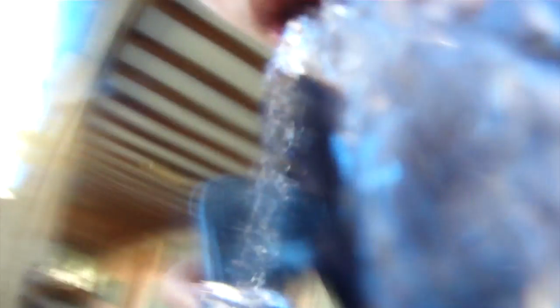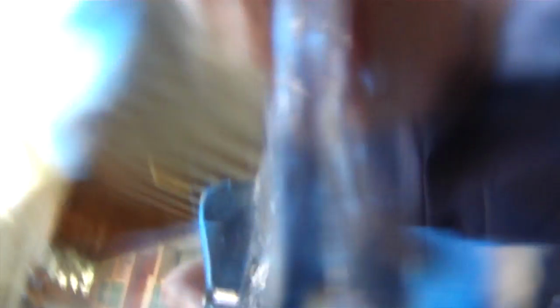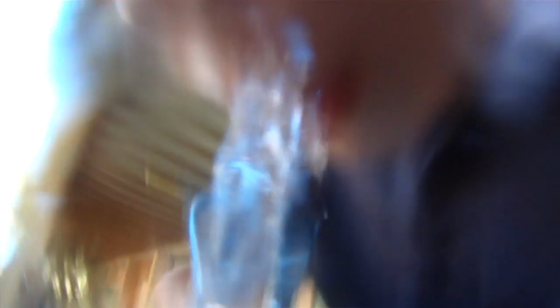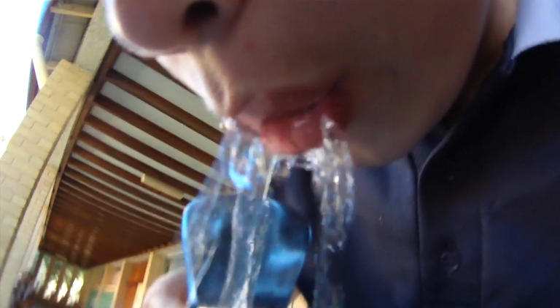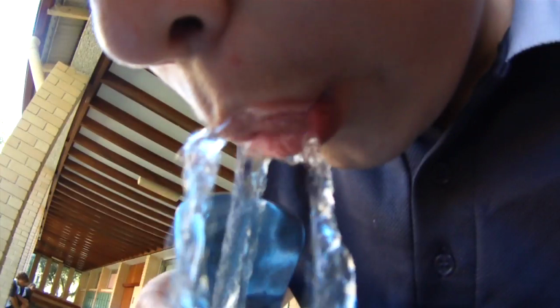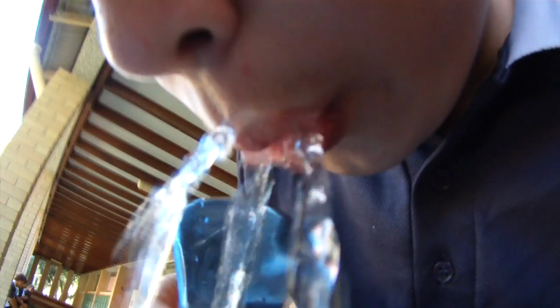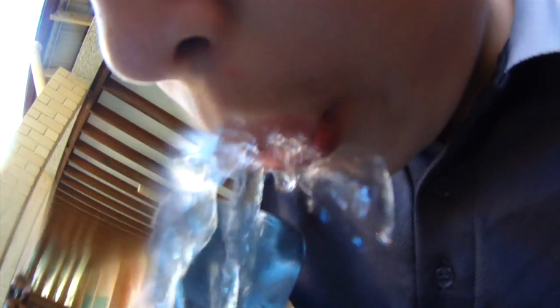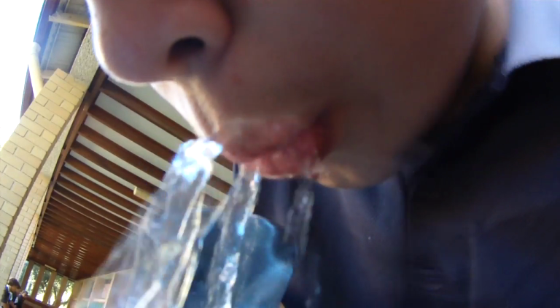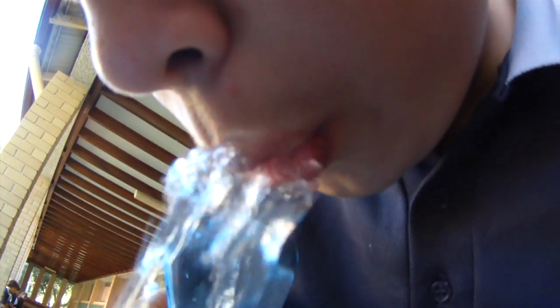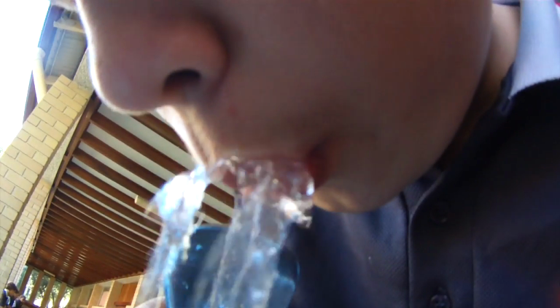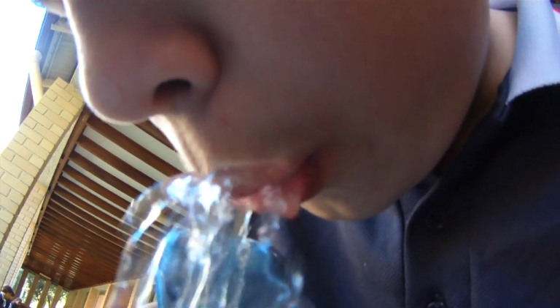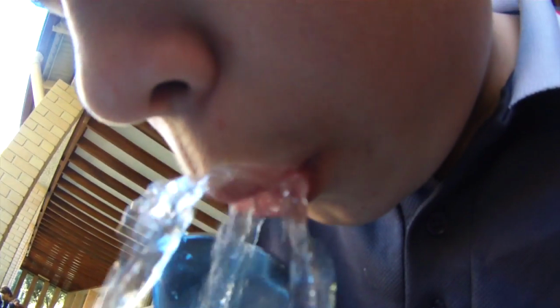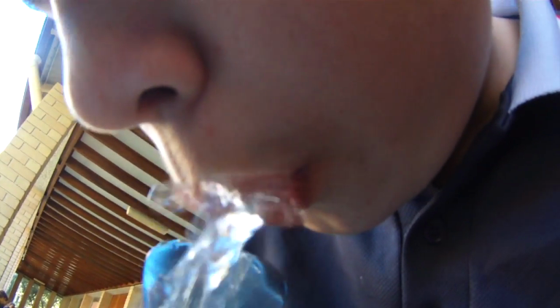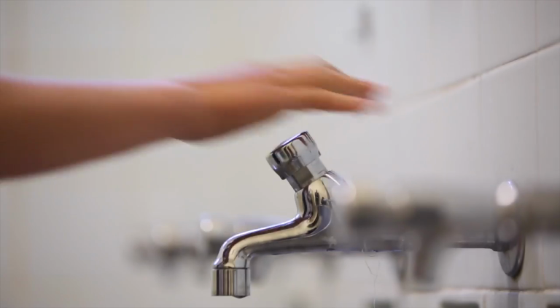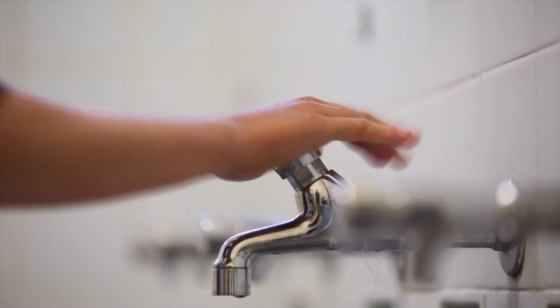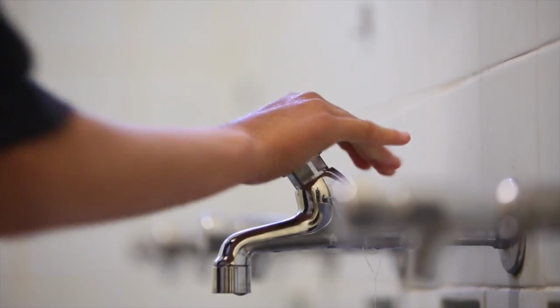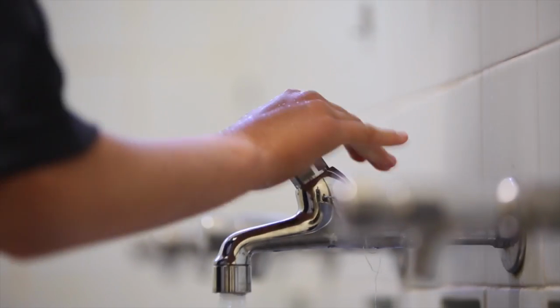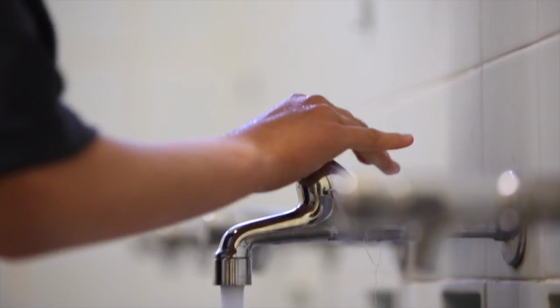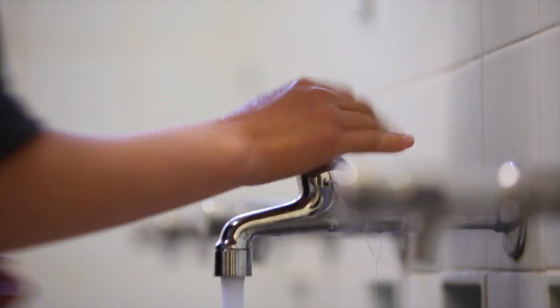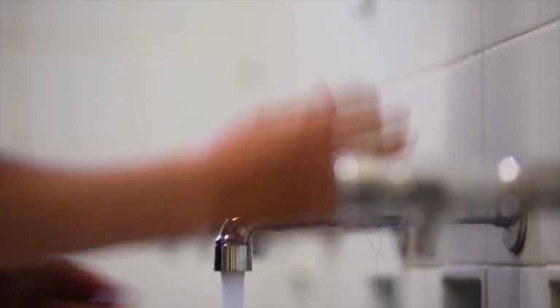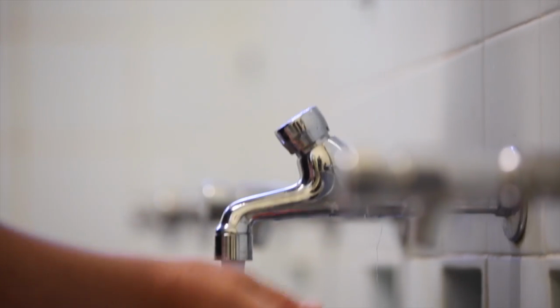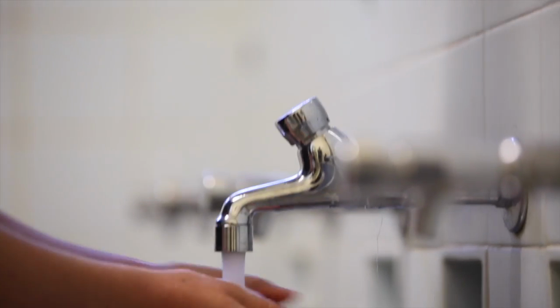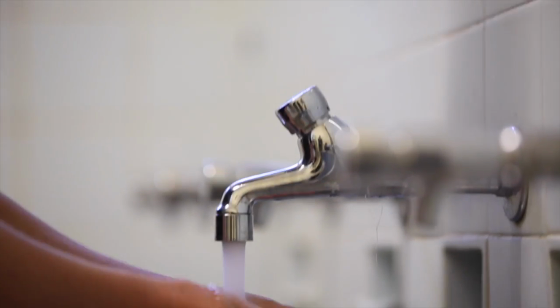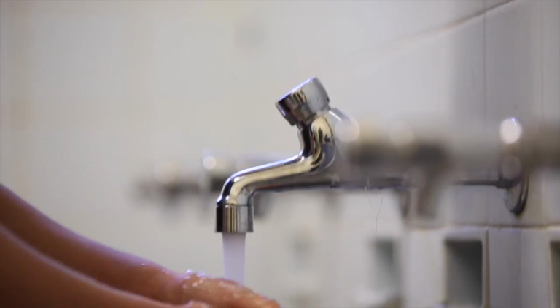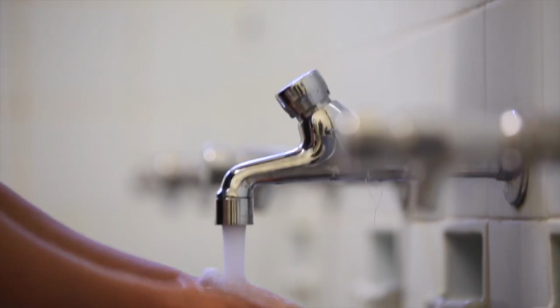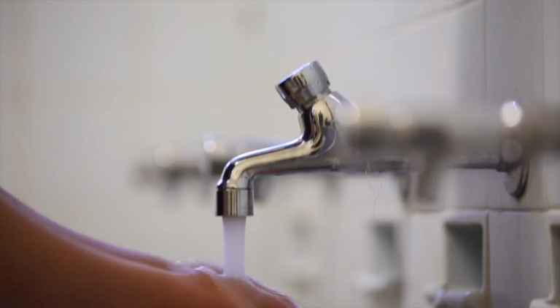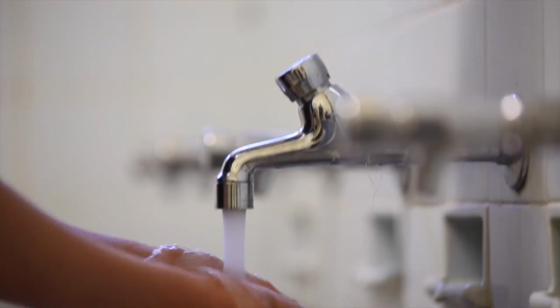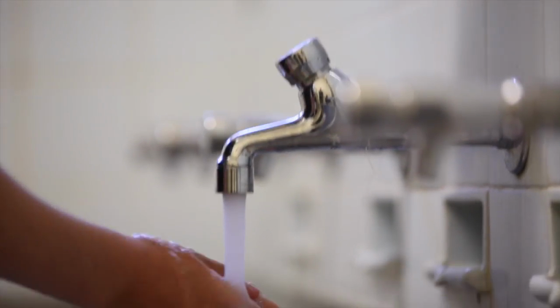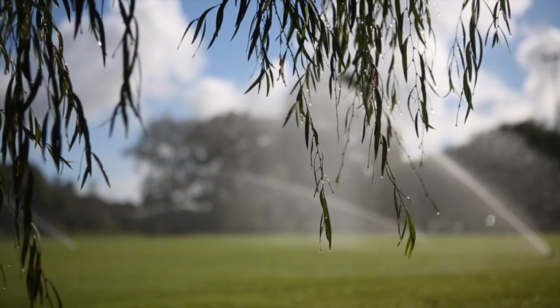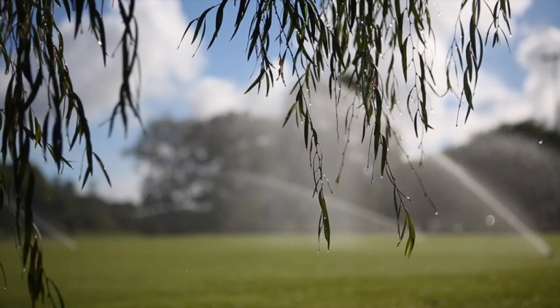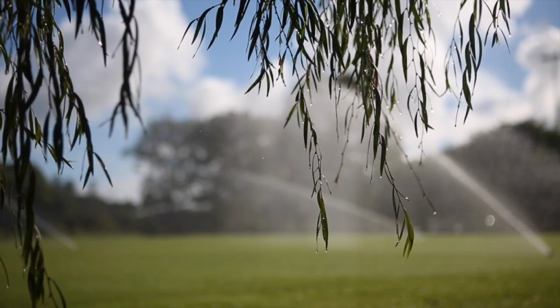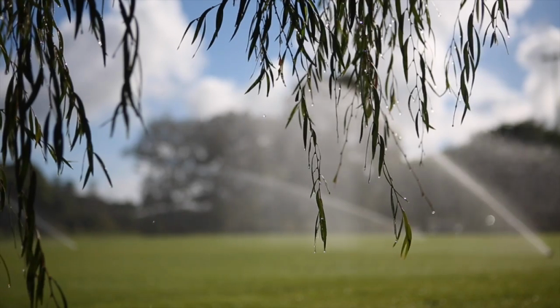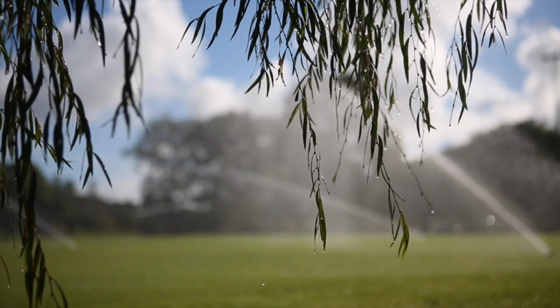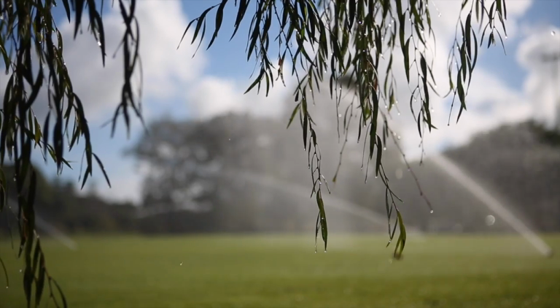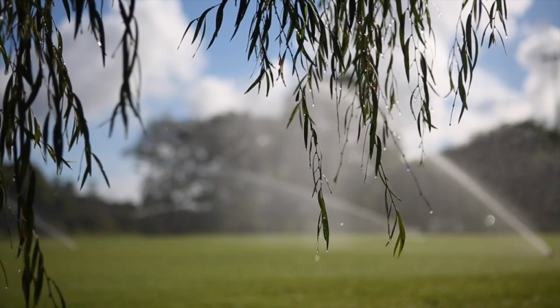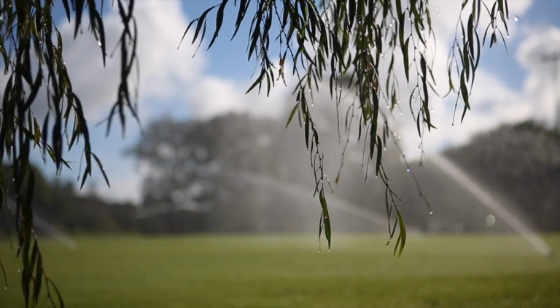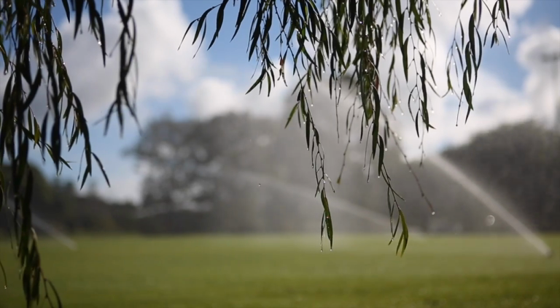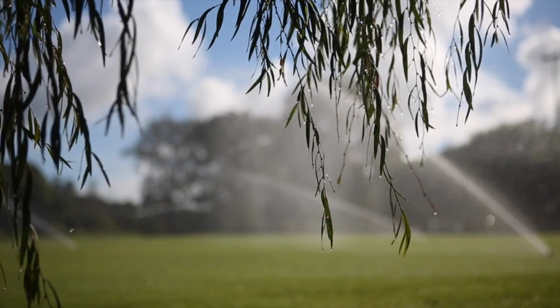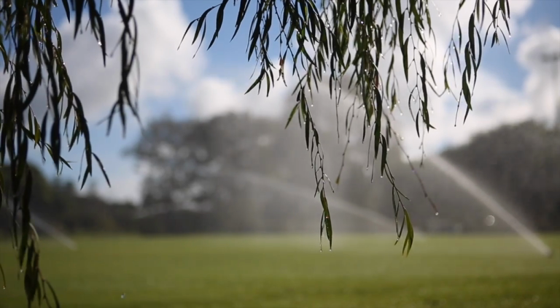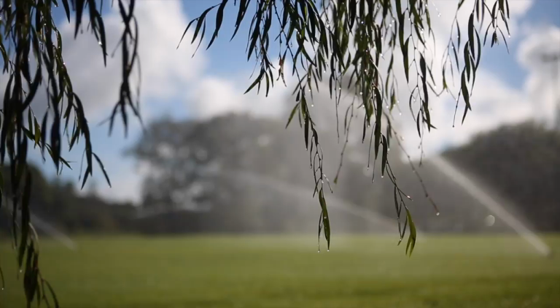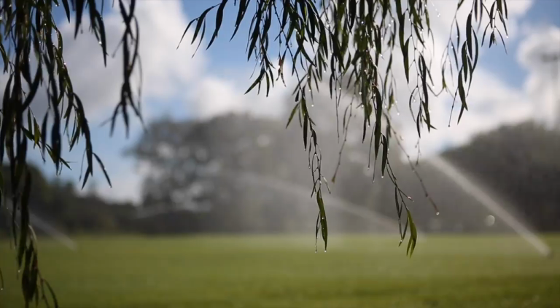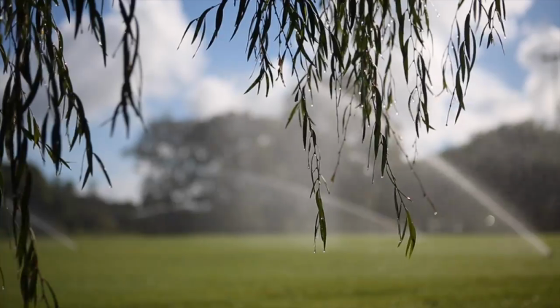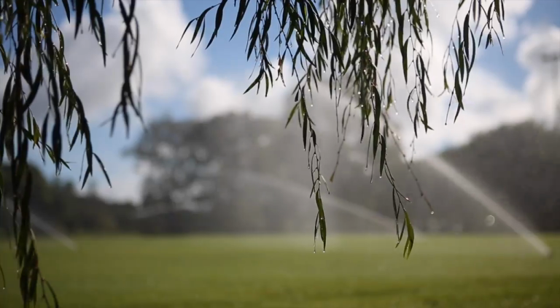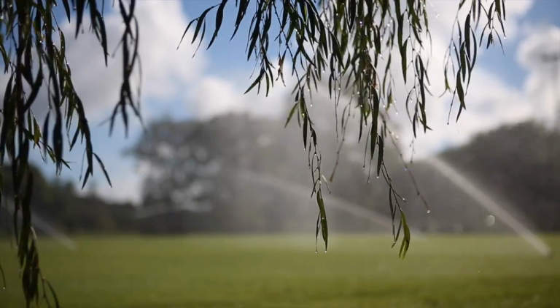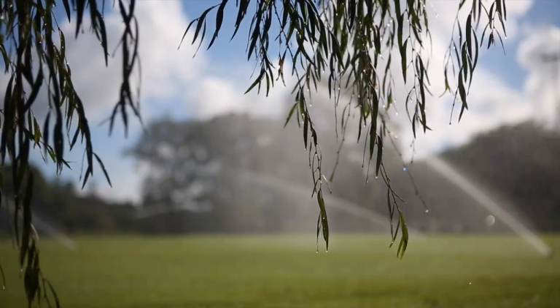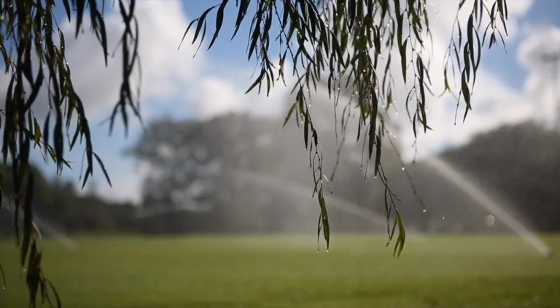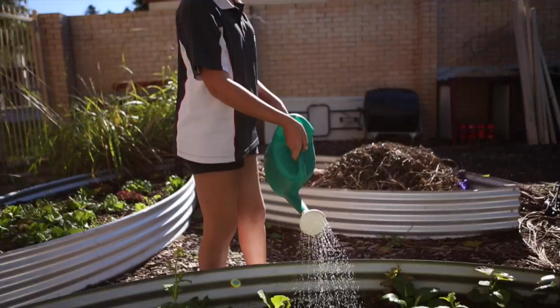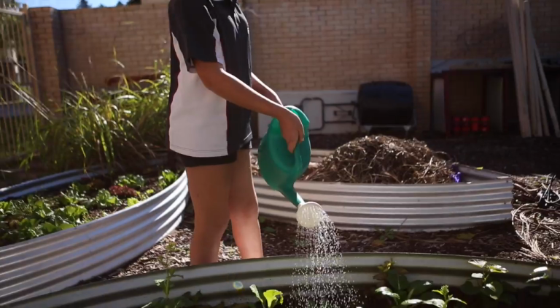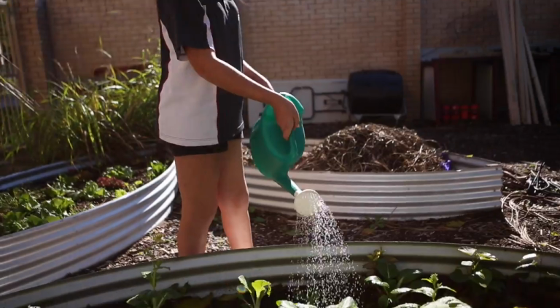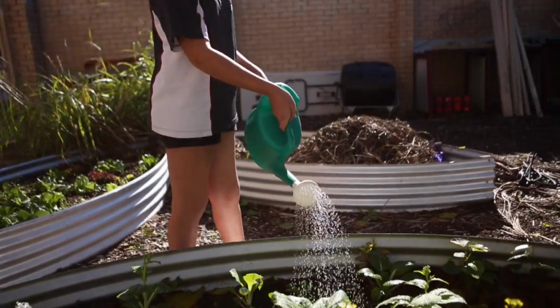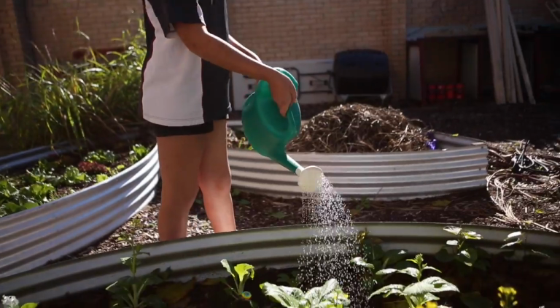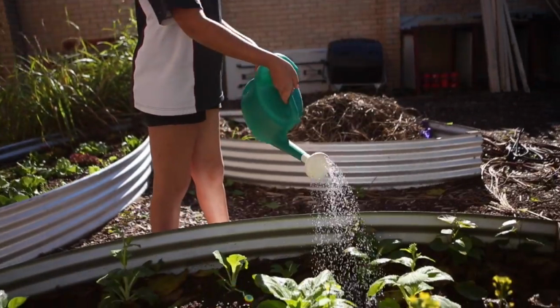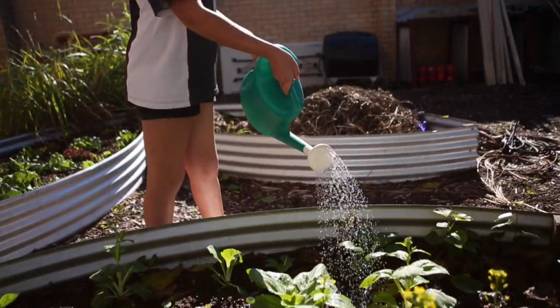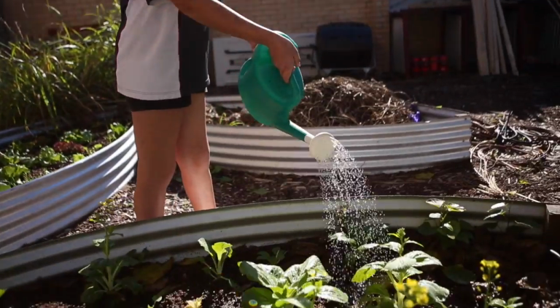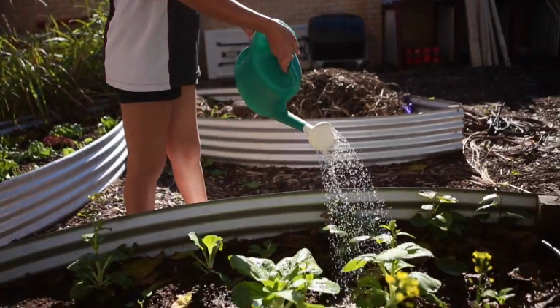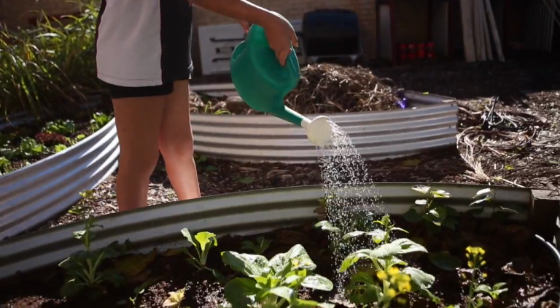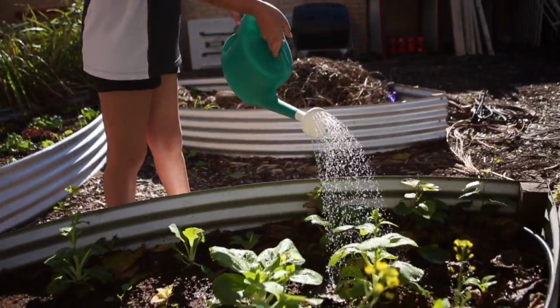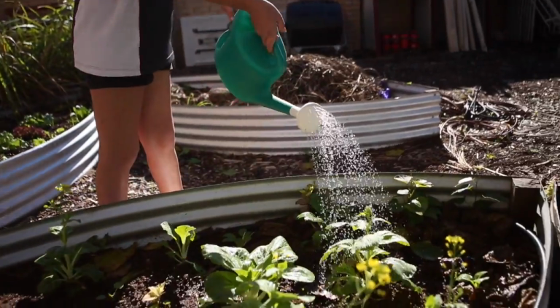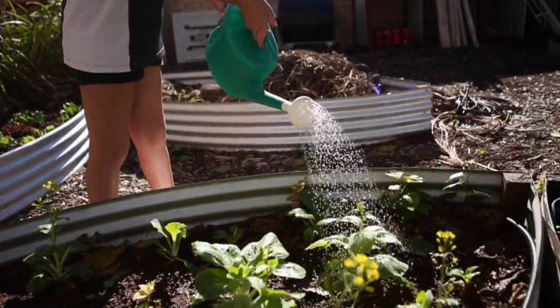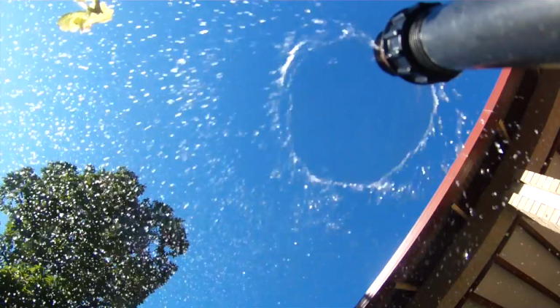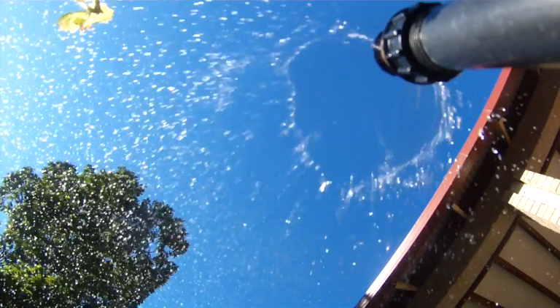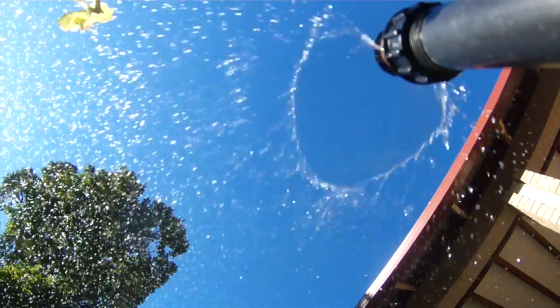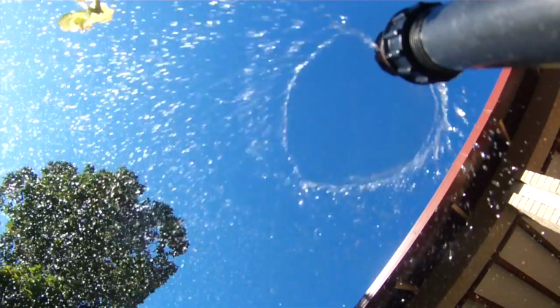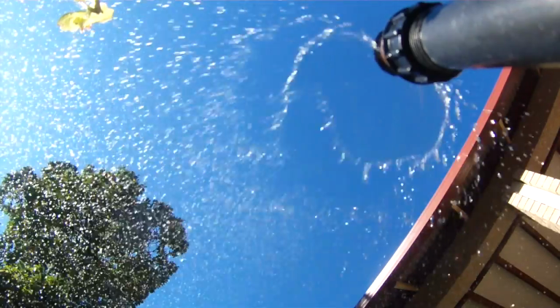Water is our most precious resource. Without it, no person, animal or plant can survive.